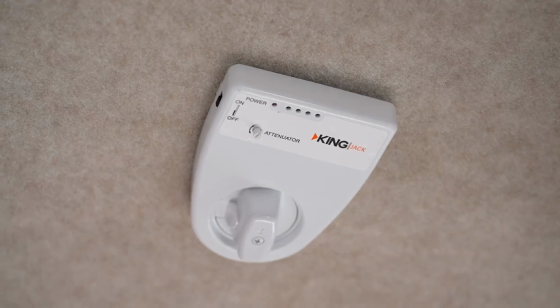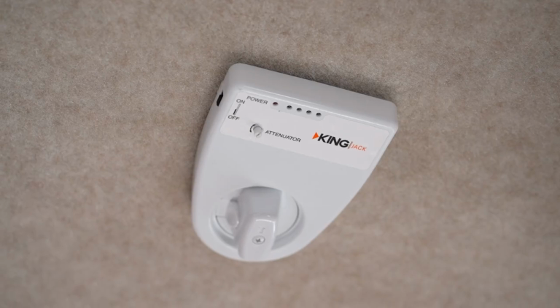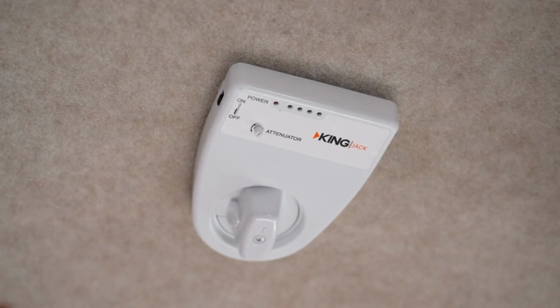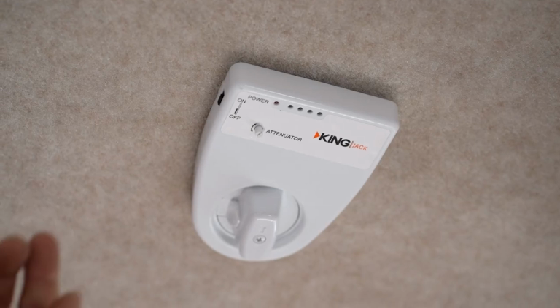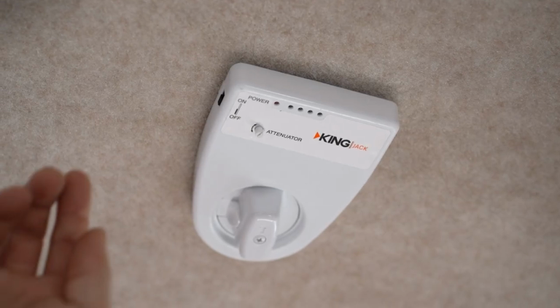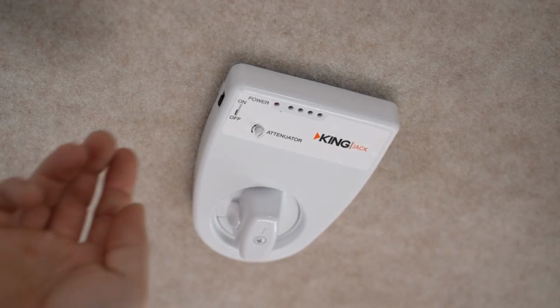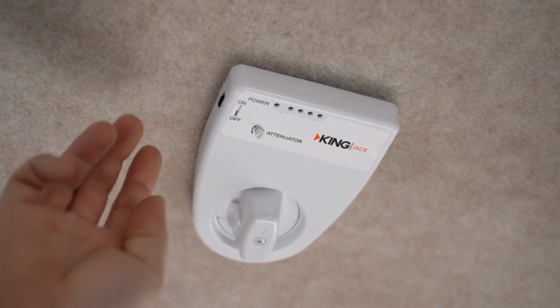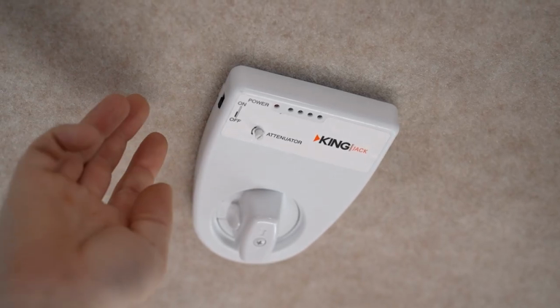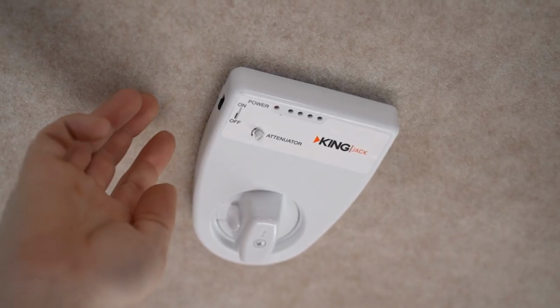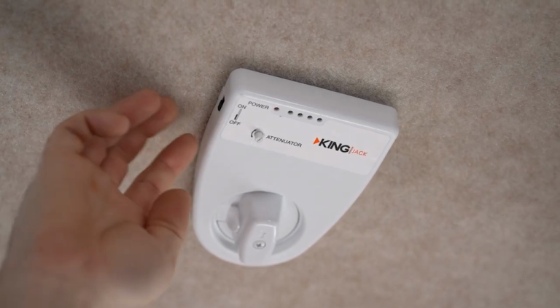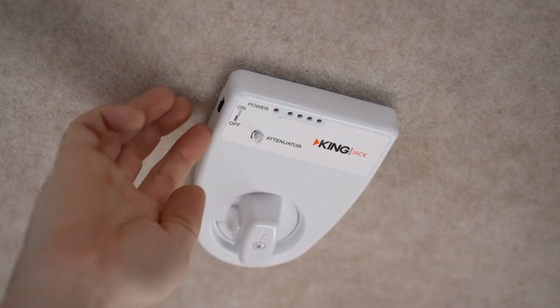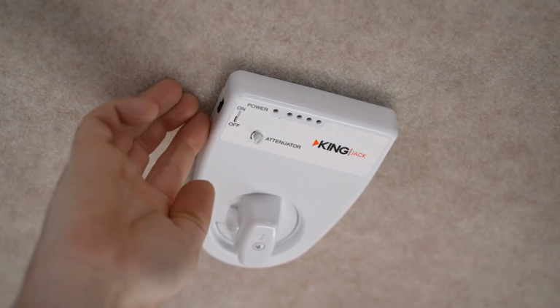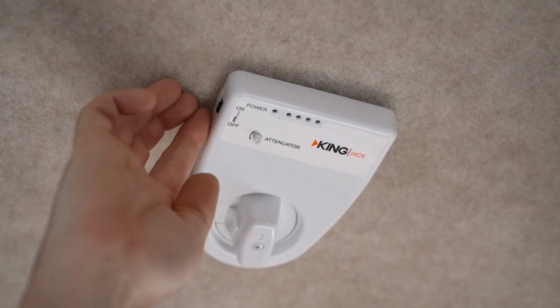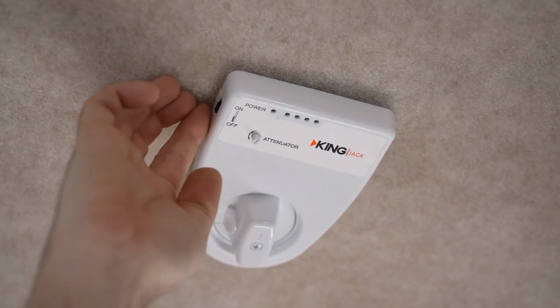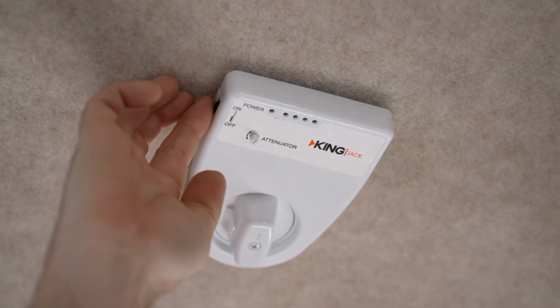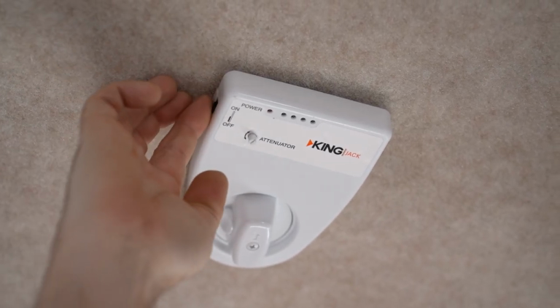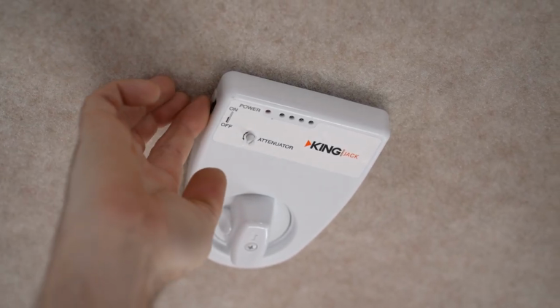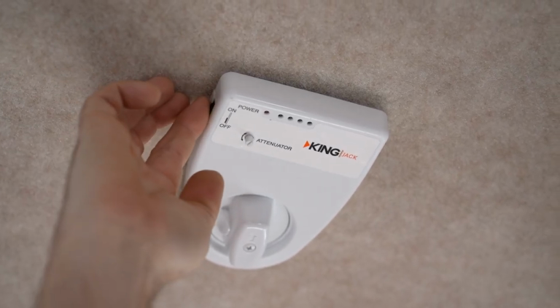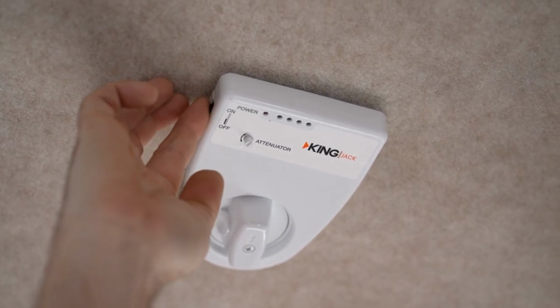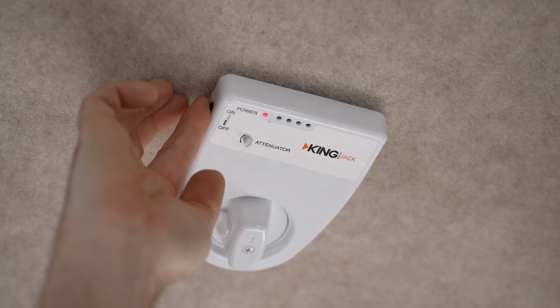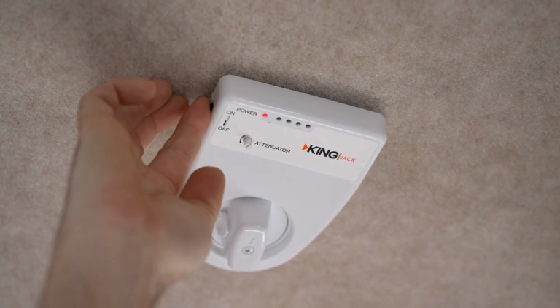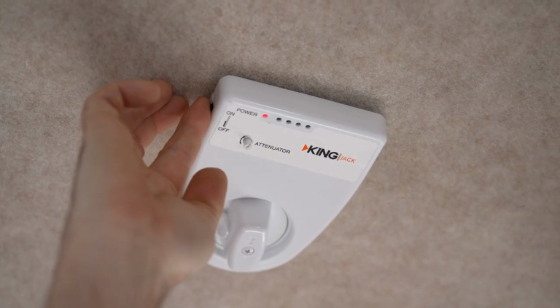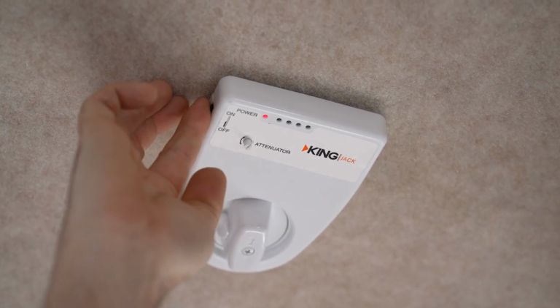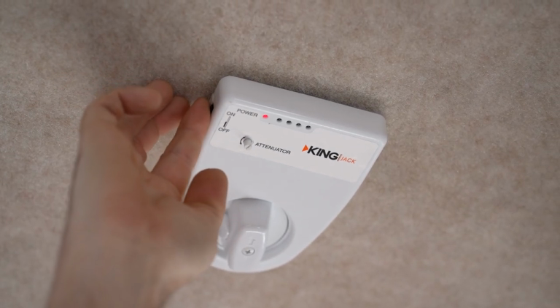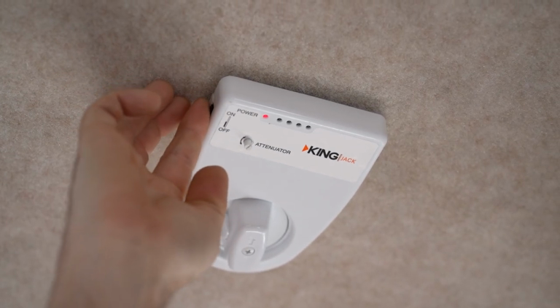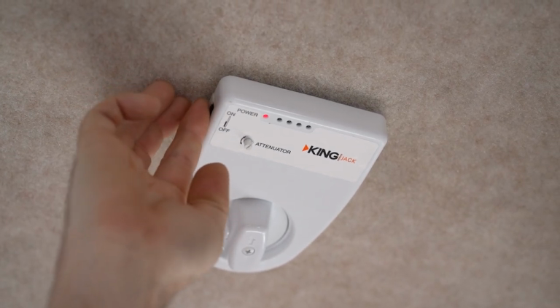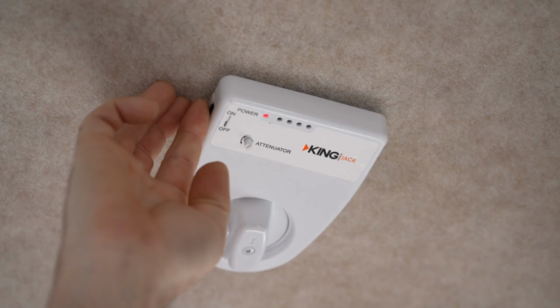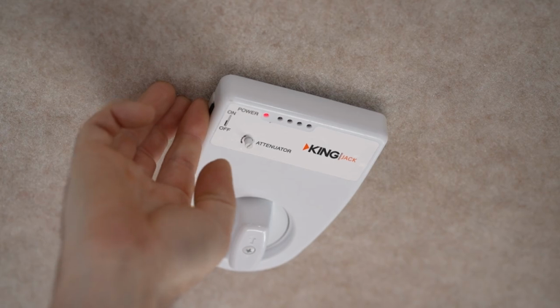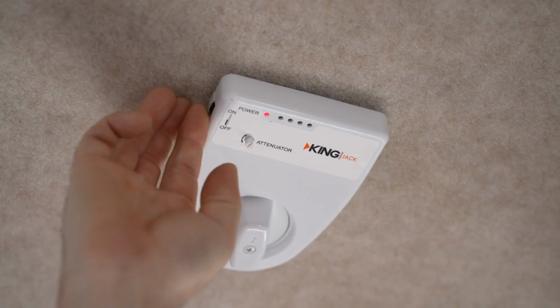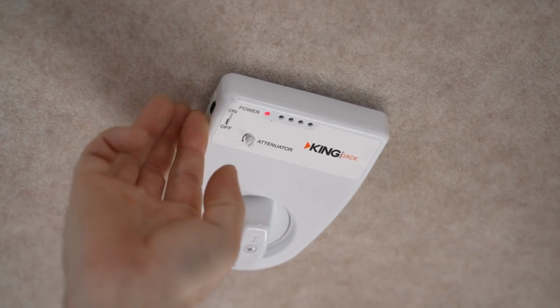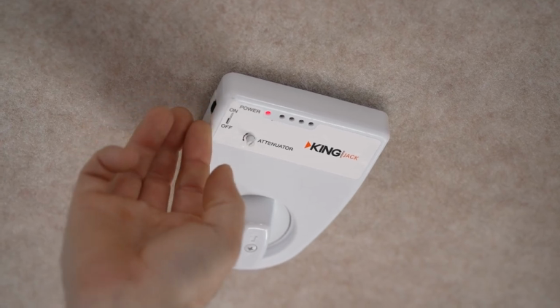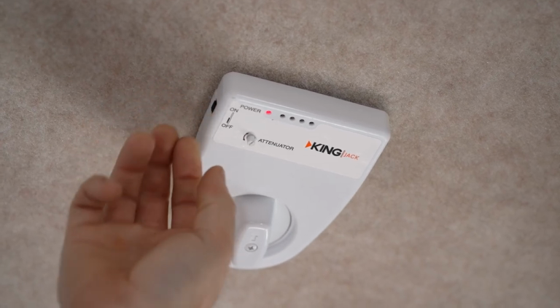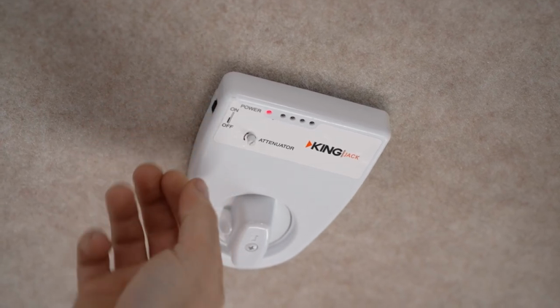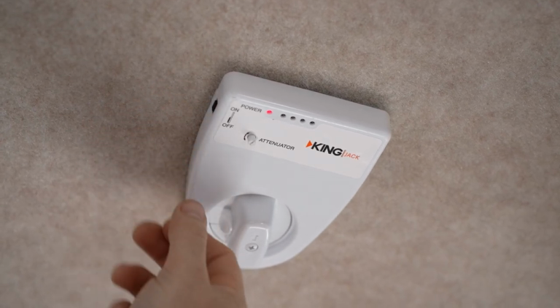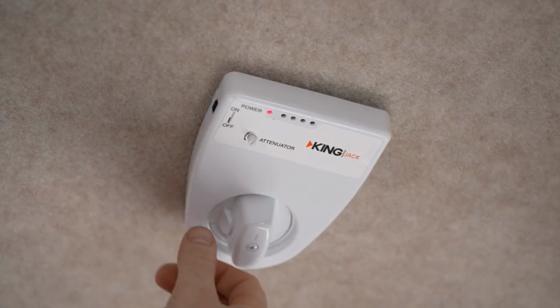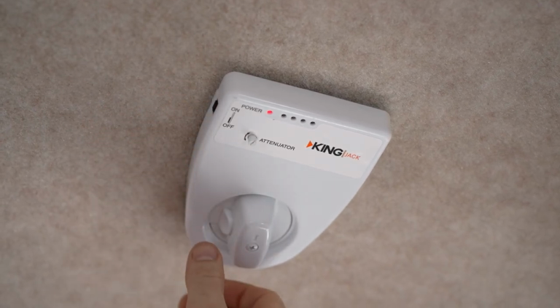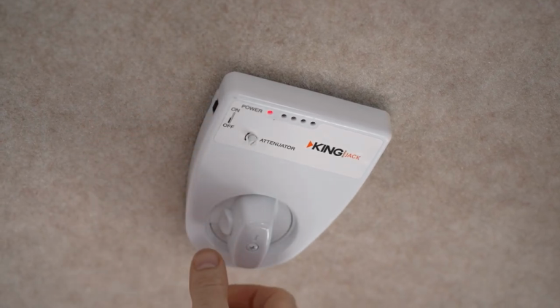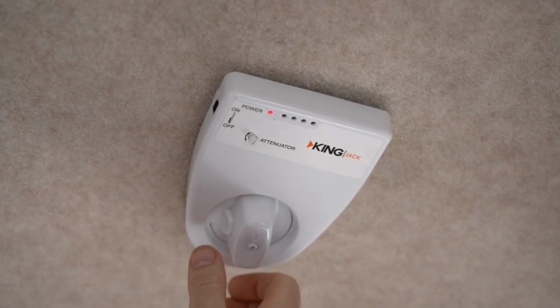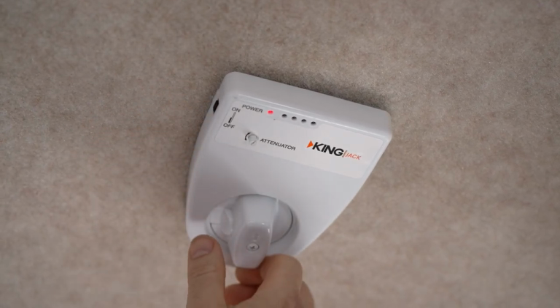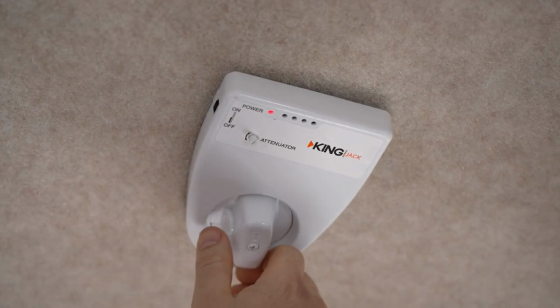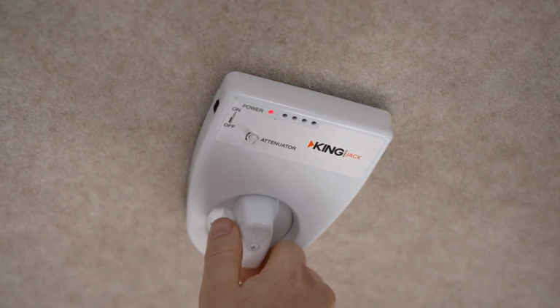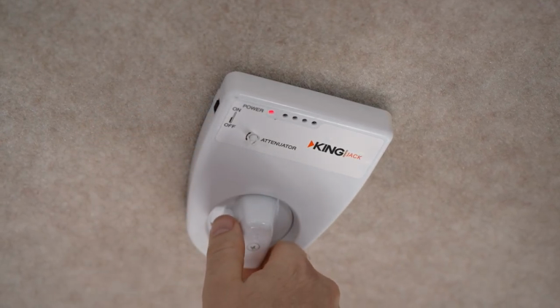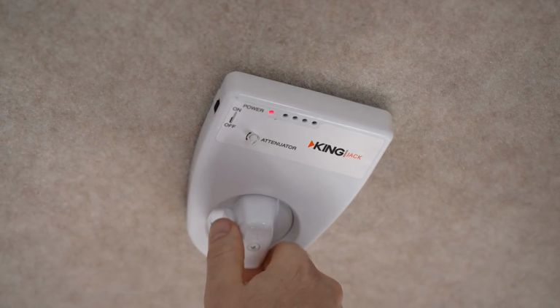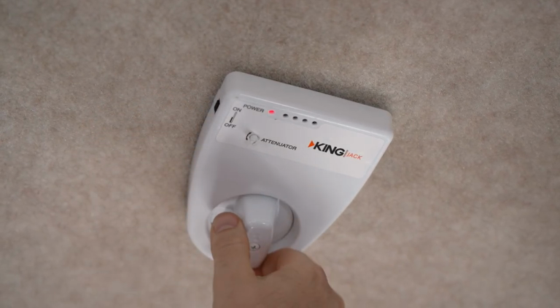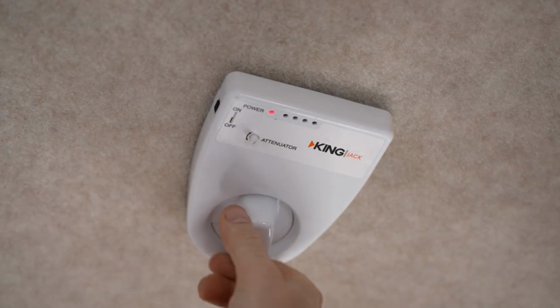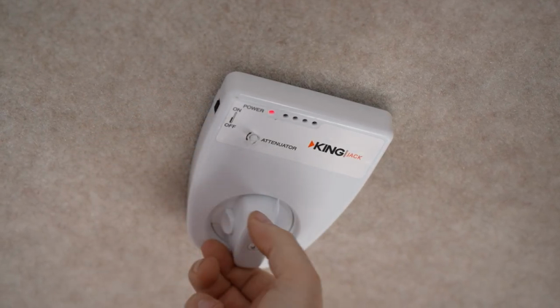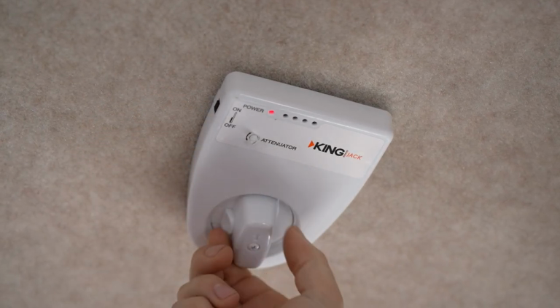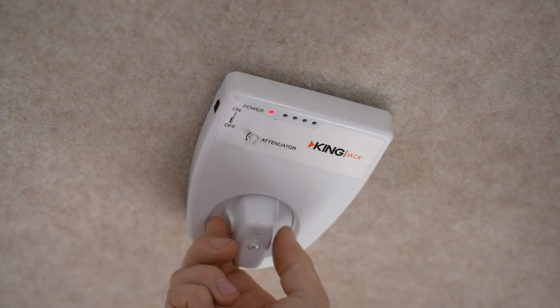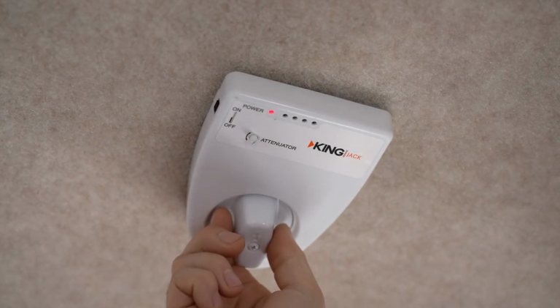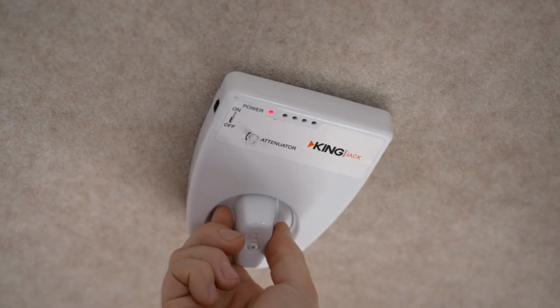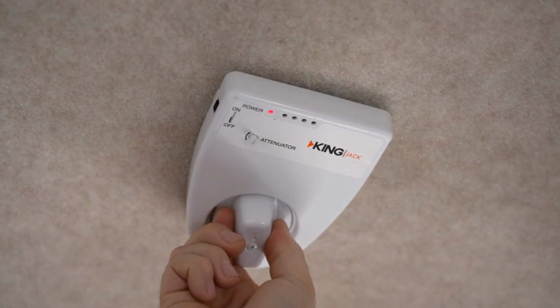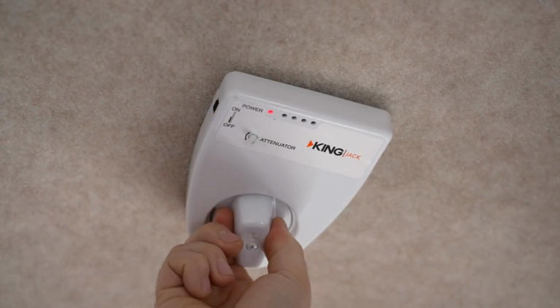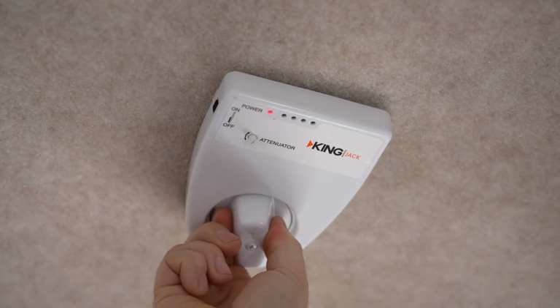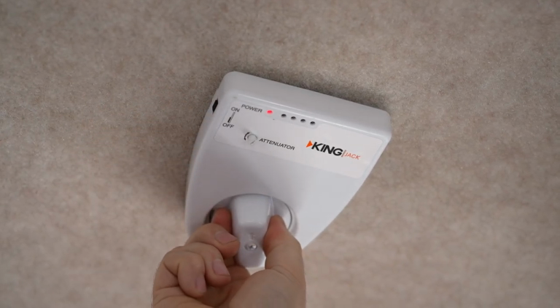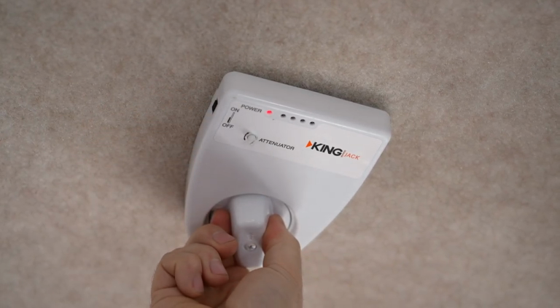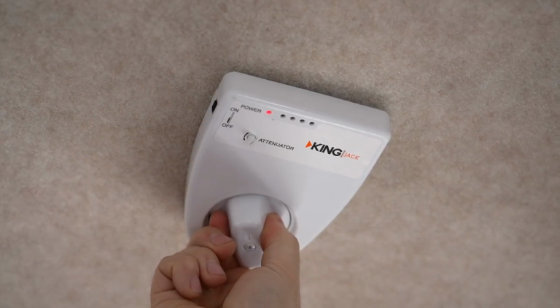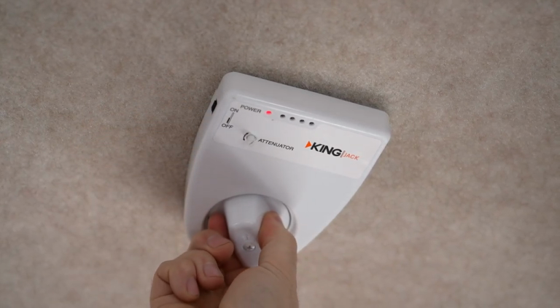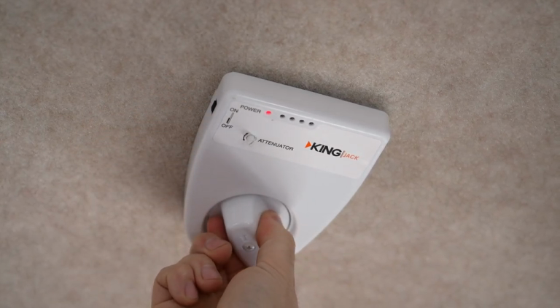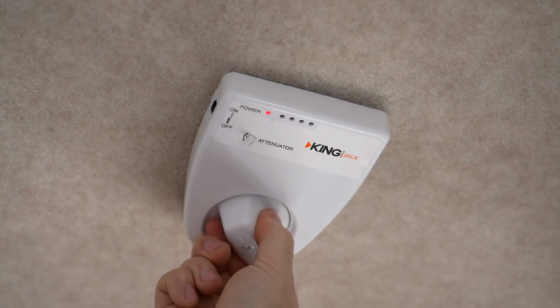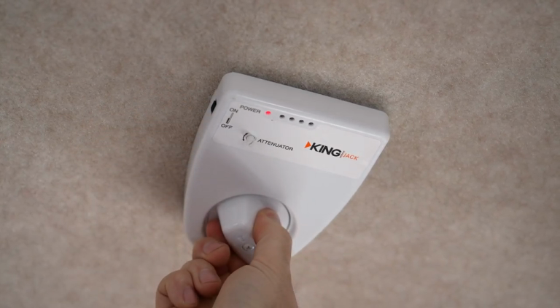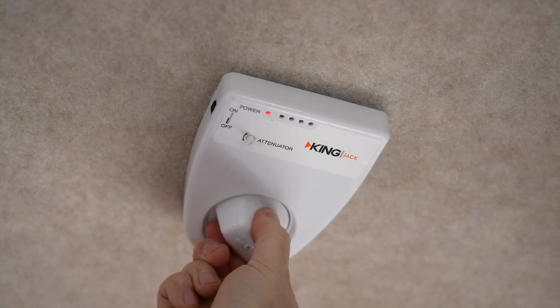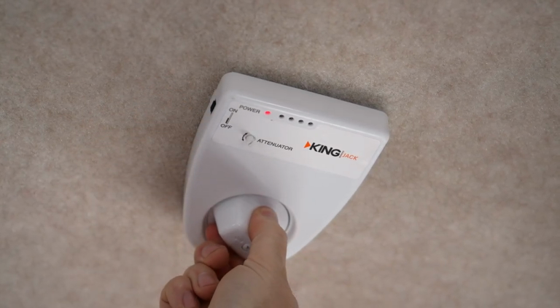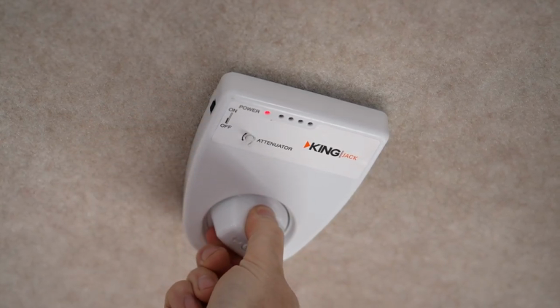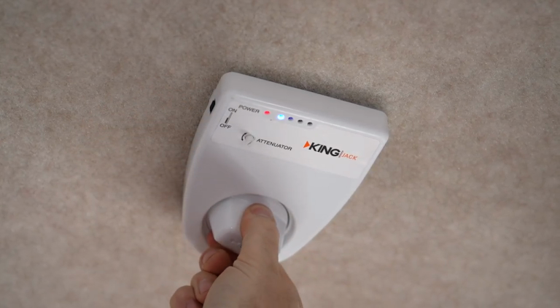There's another power switch at the base of the antenna. This is a small black slide switch. This antenna is a directional antenna.